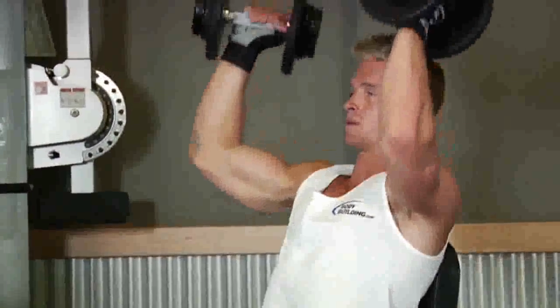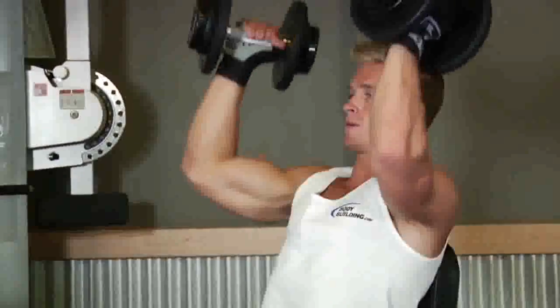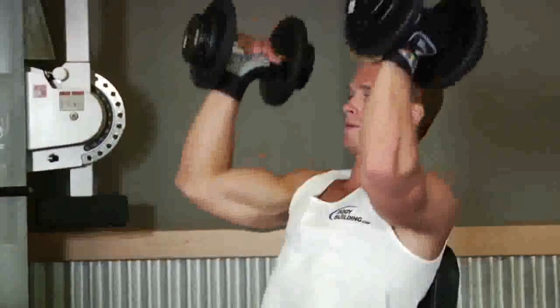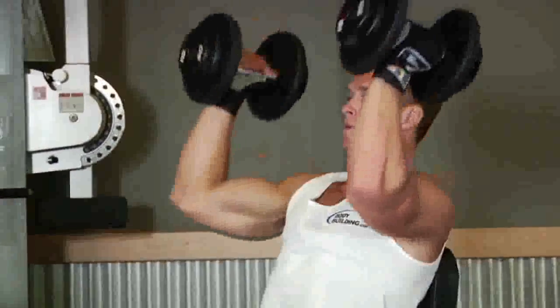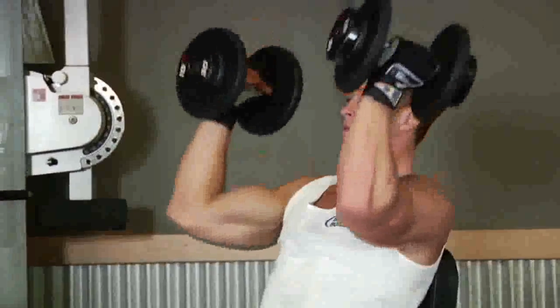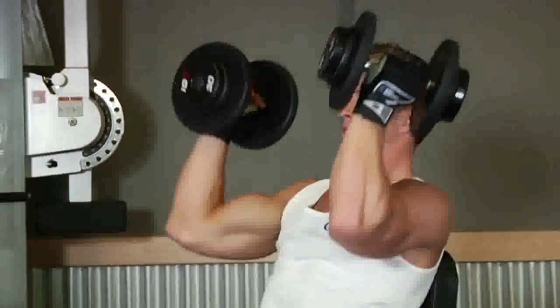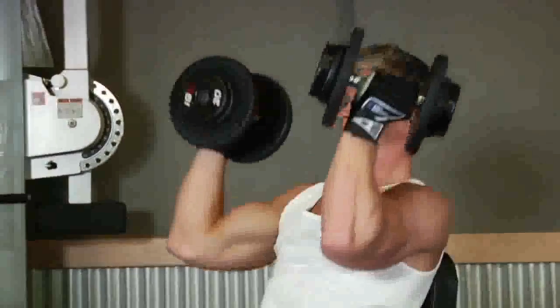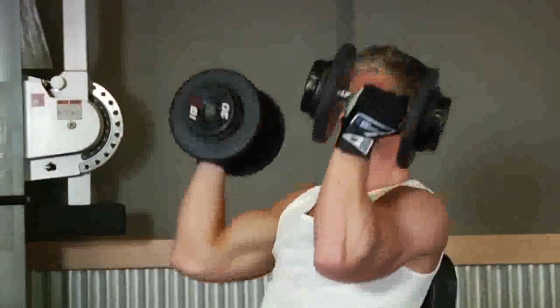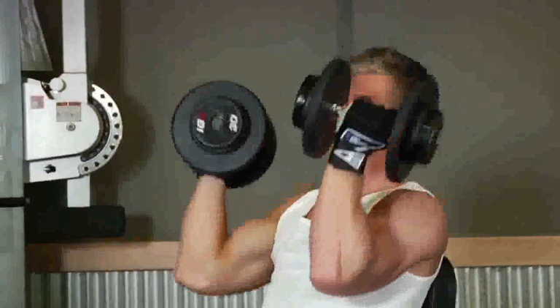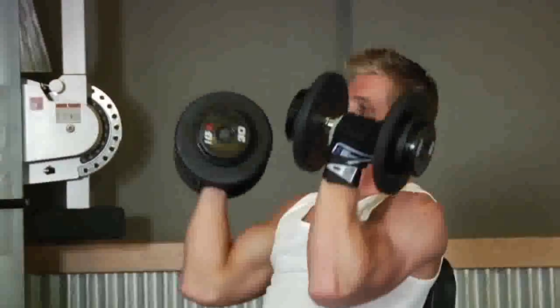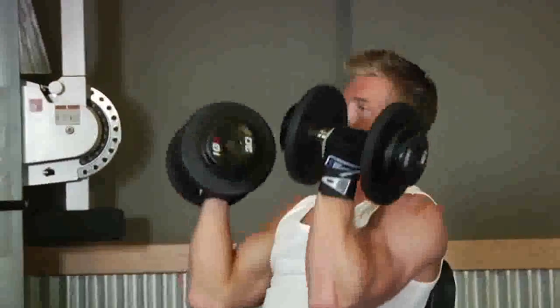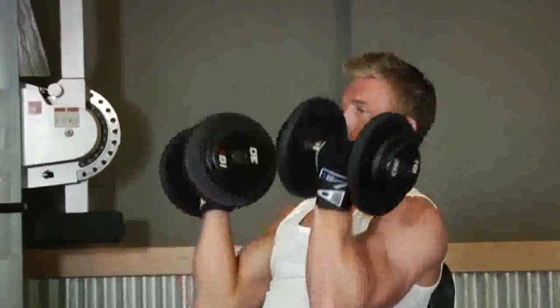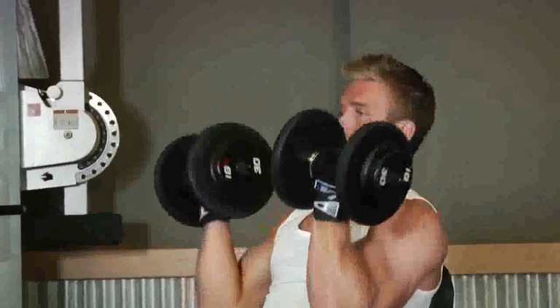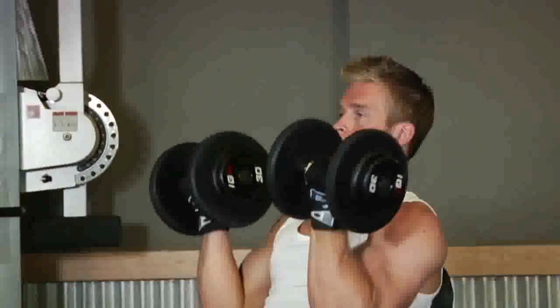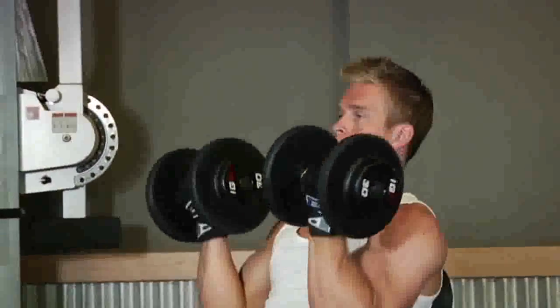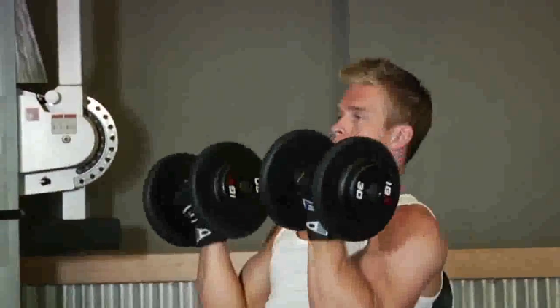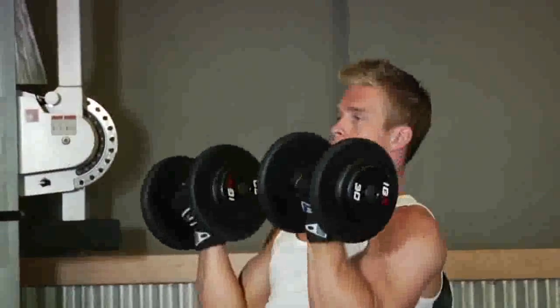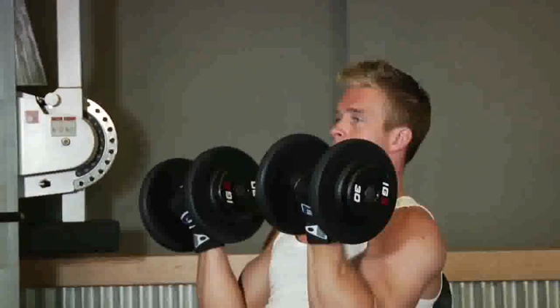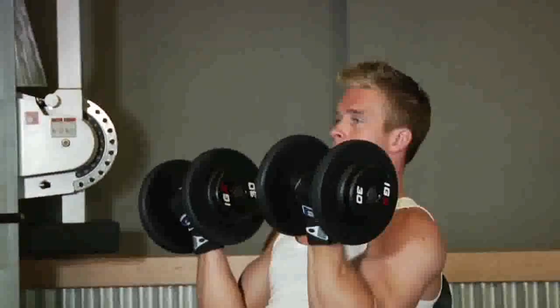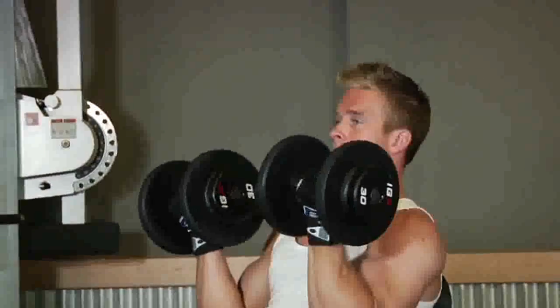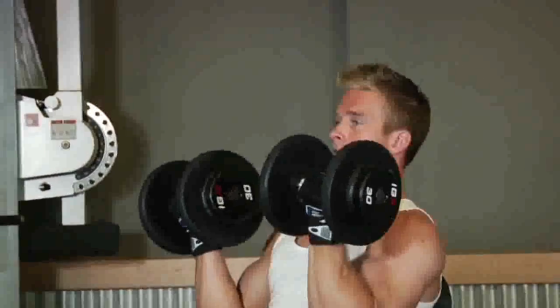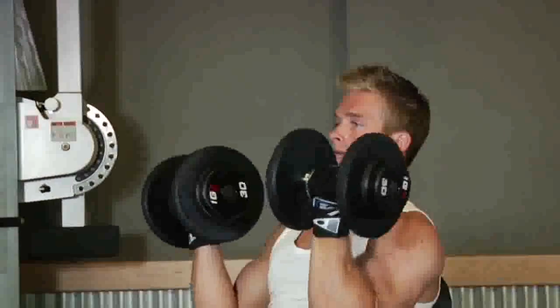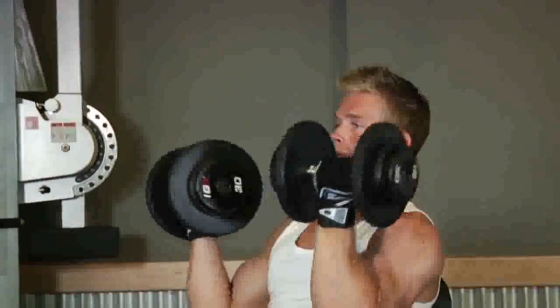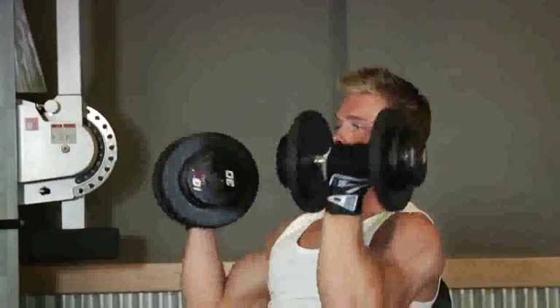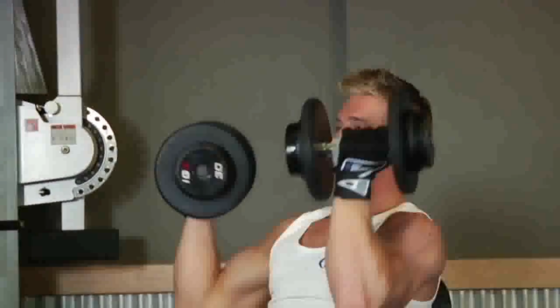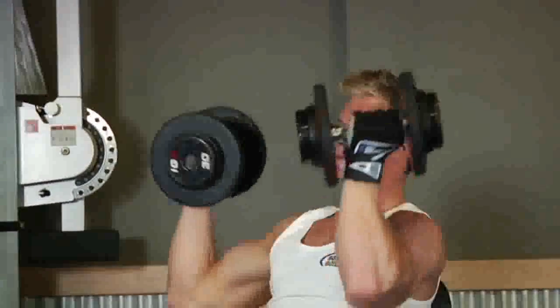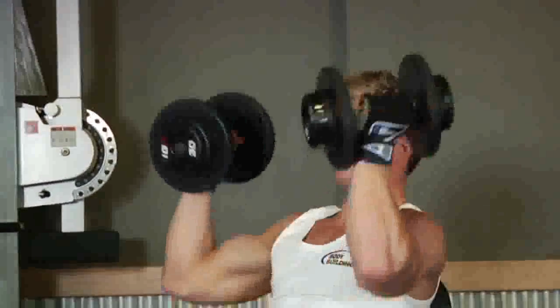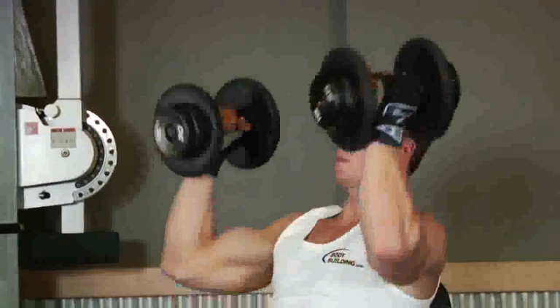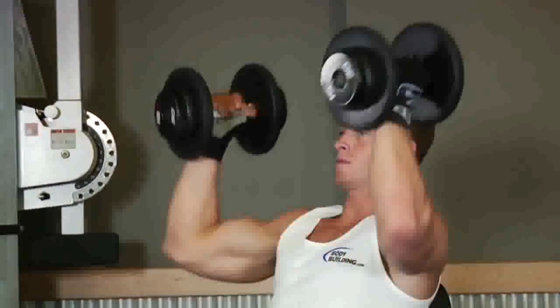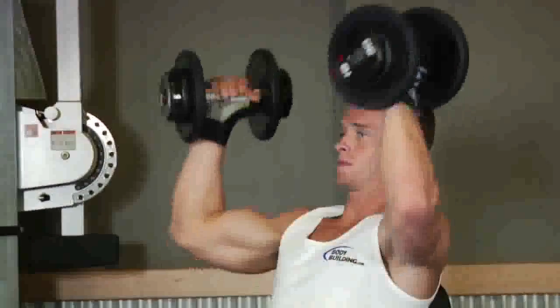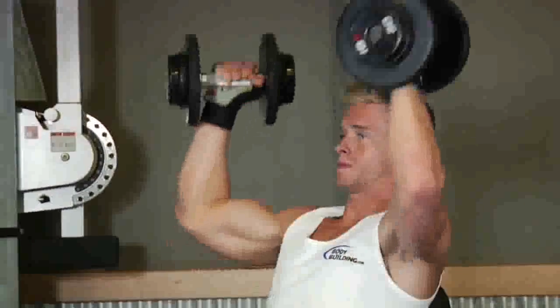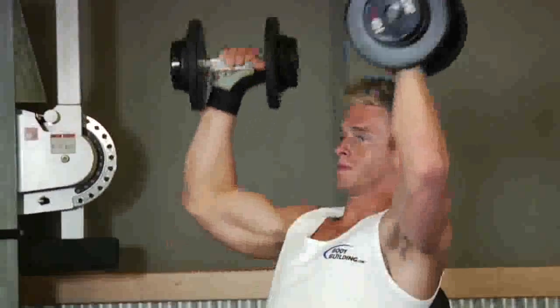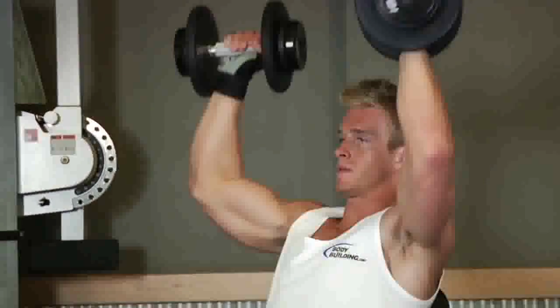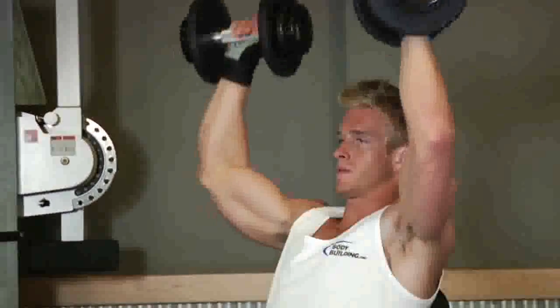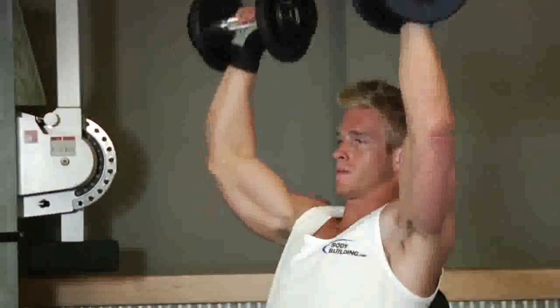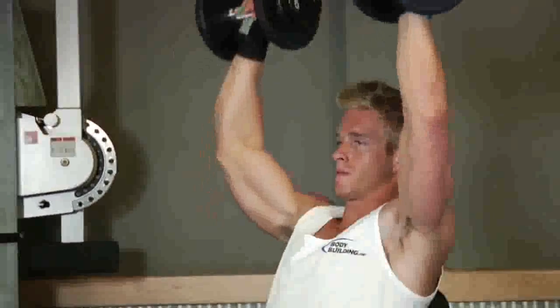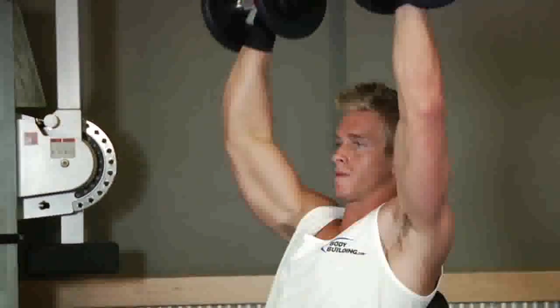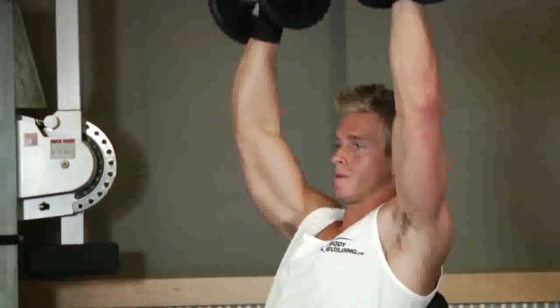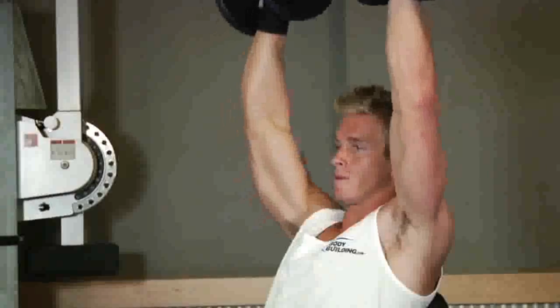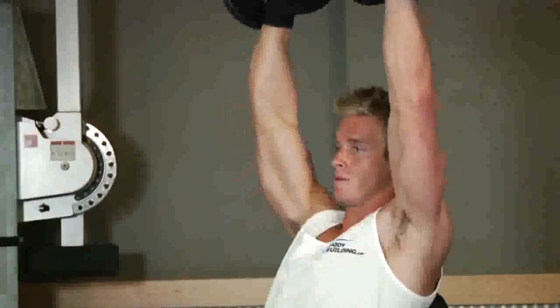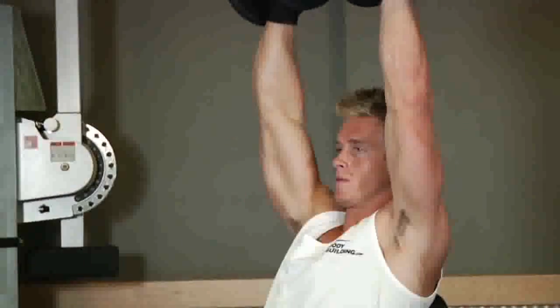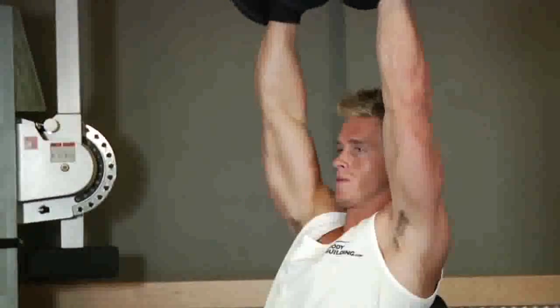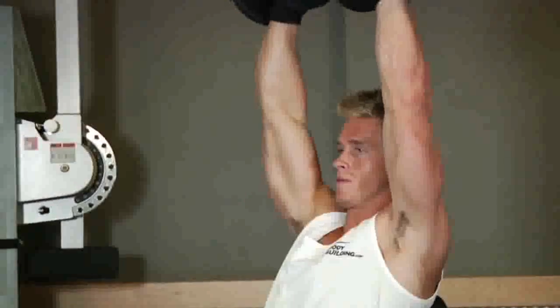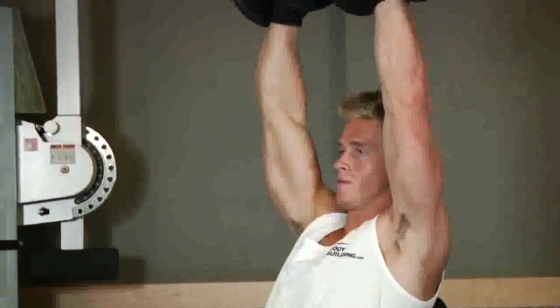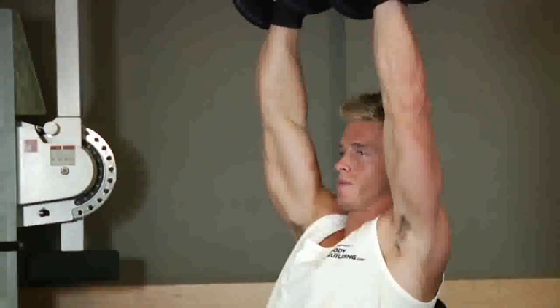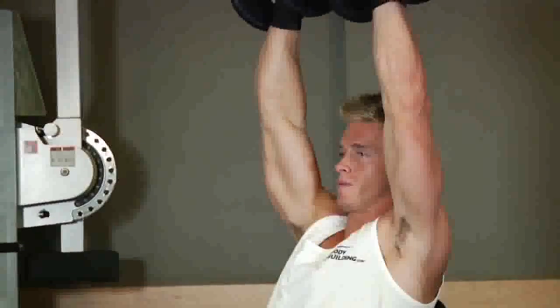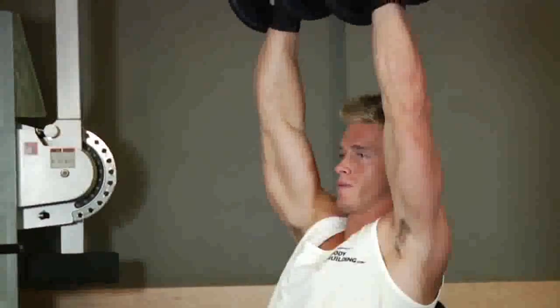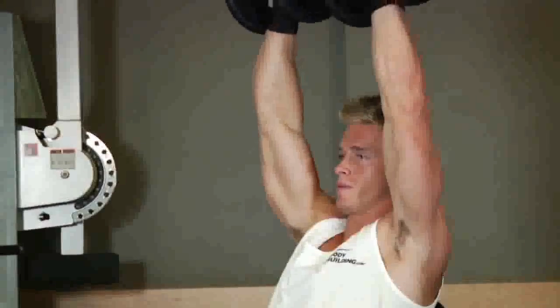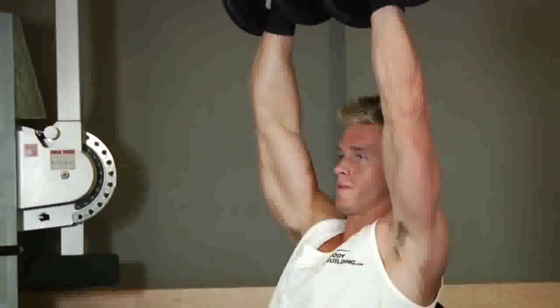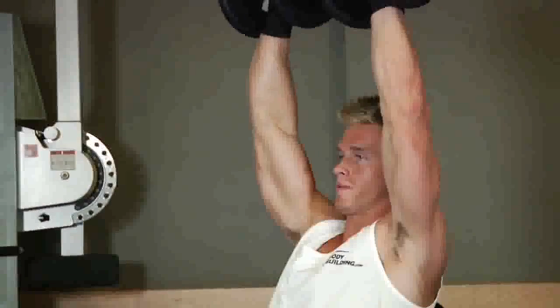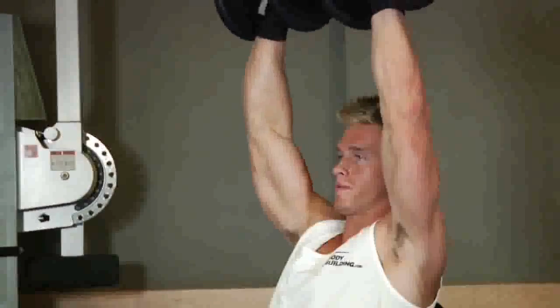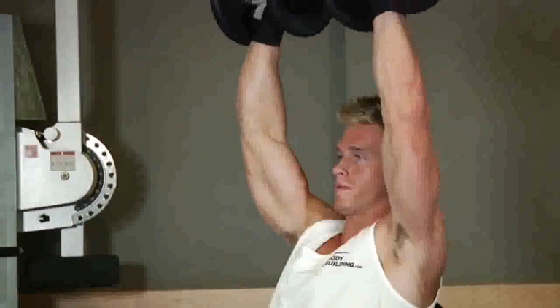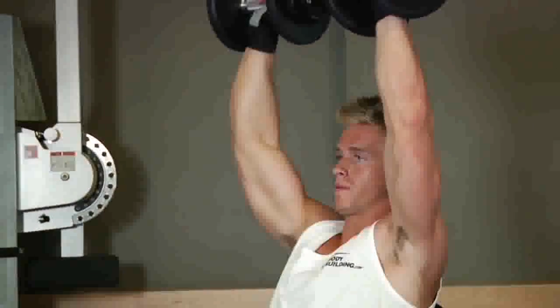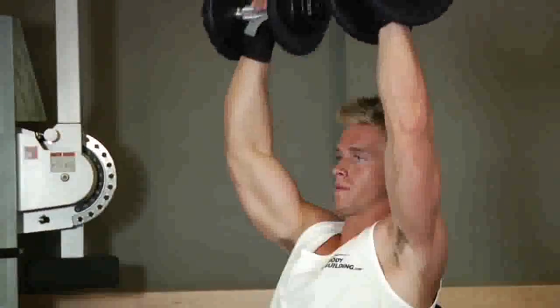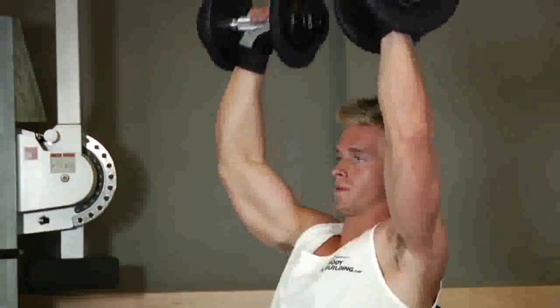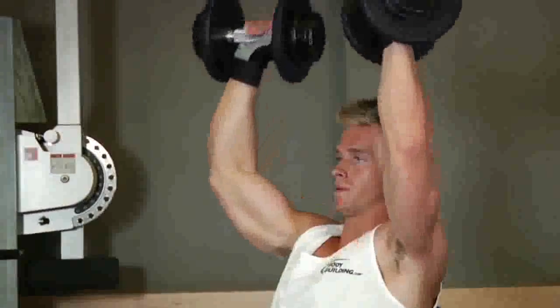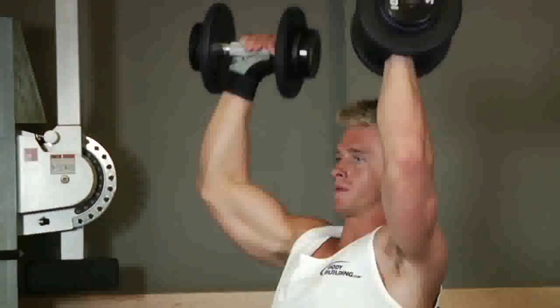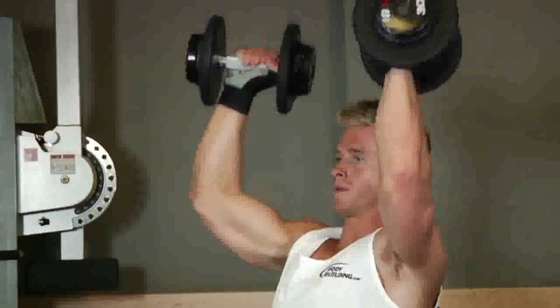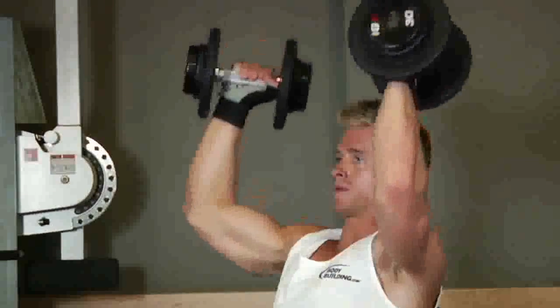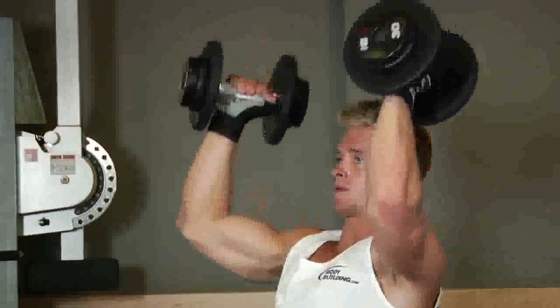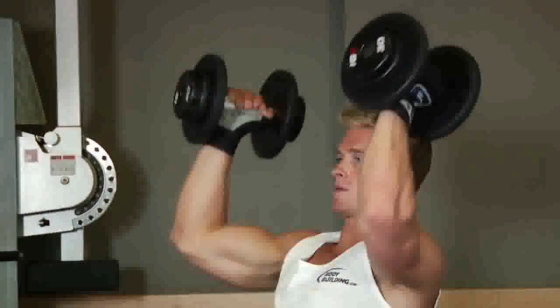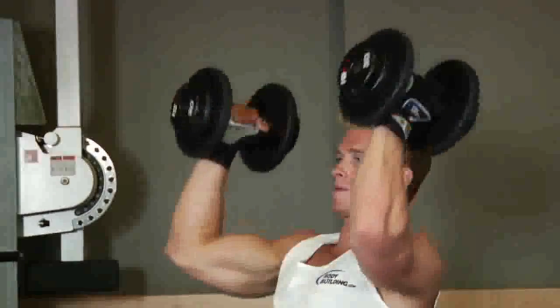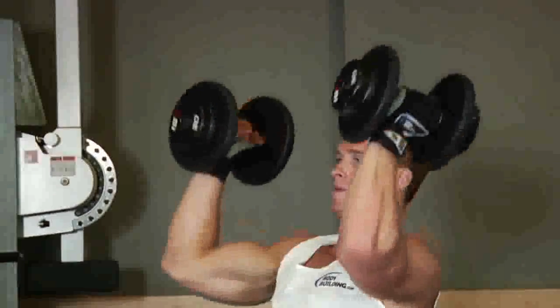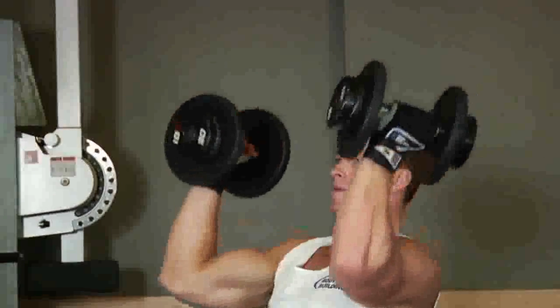After a brief pause at the top, slowly lower the dumbbells to the starting position by rotating the palms of your hands toward you.